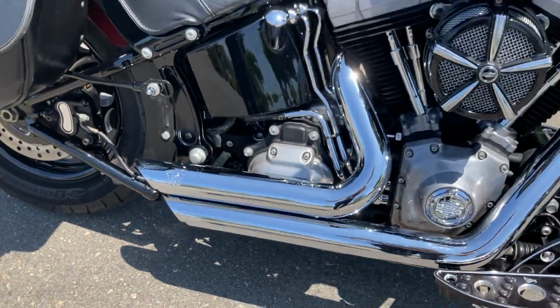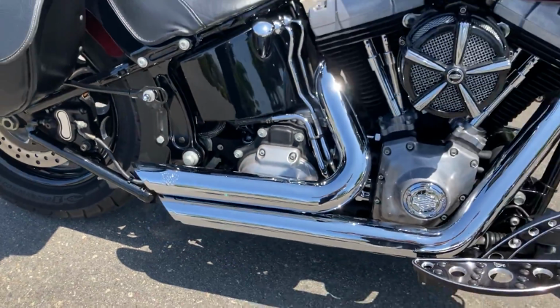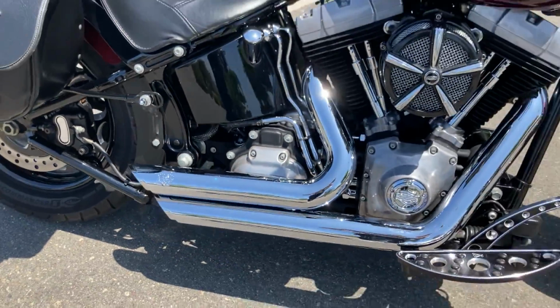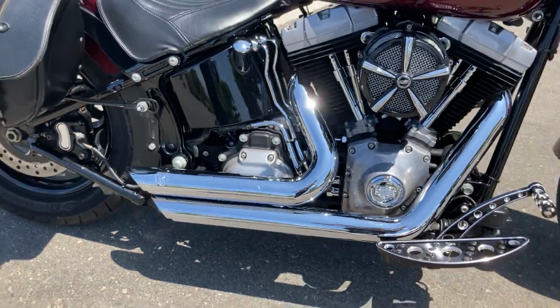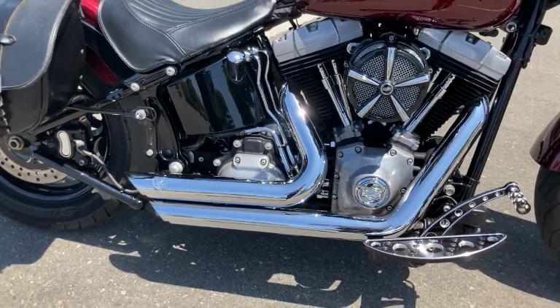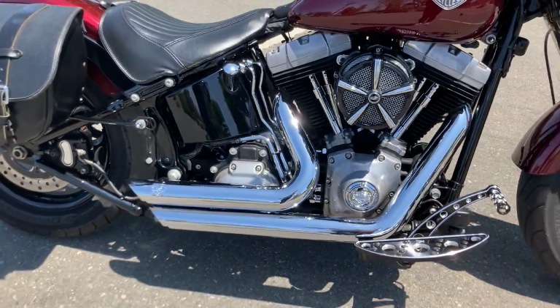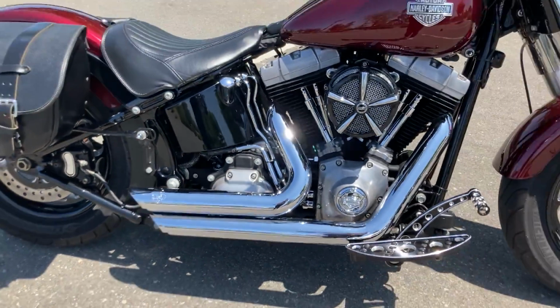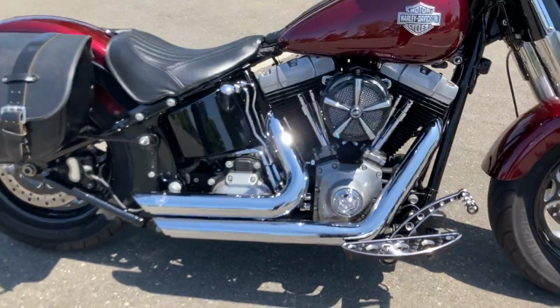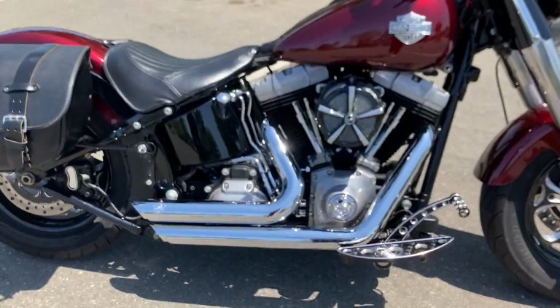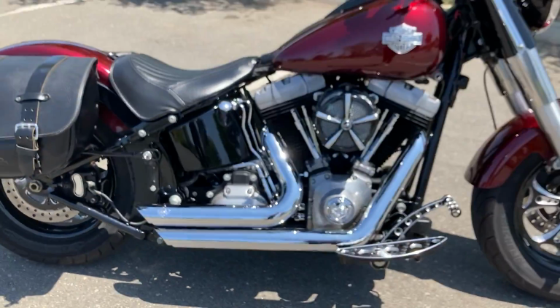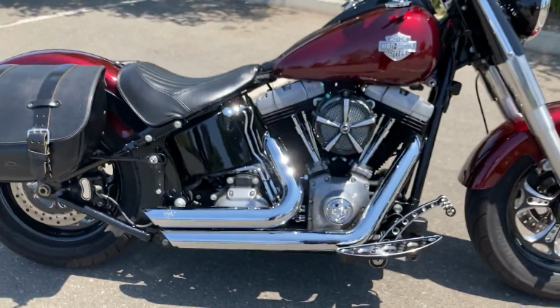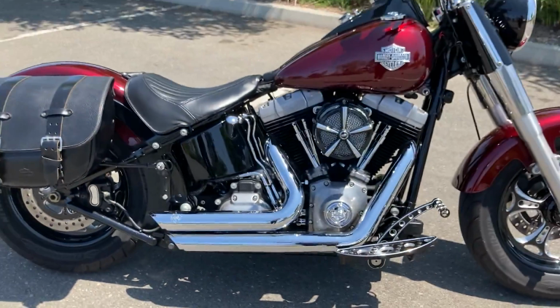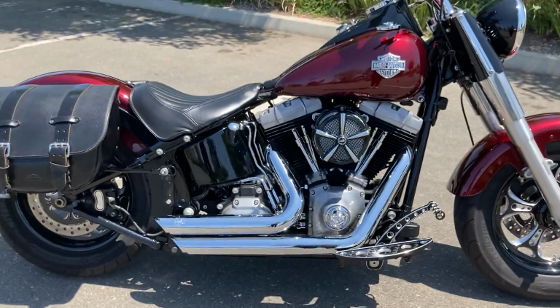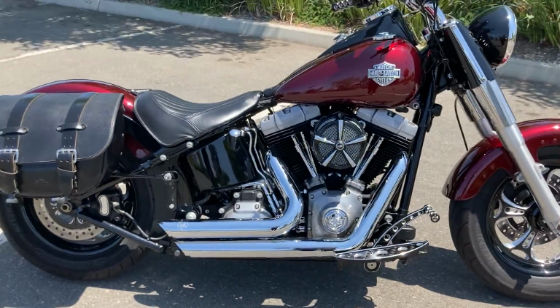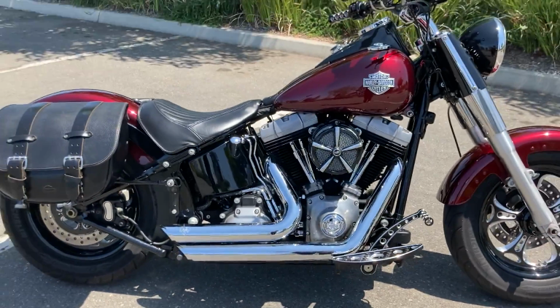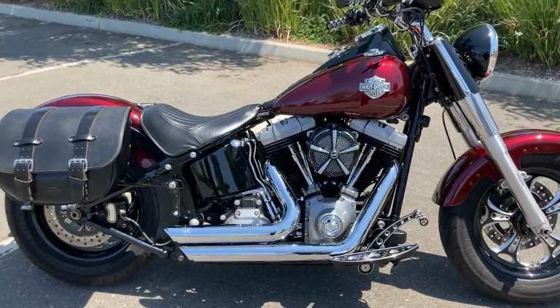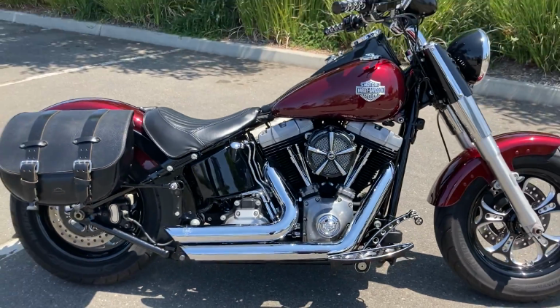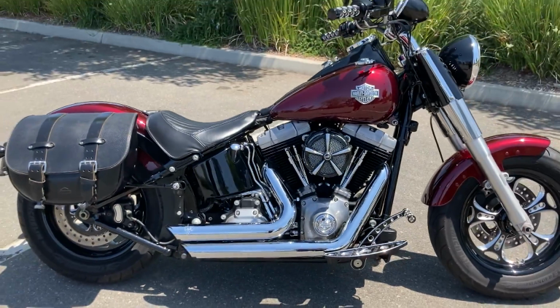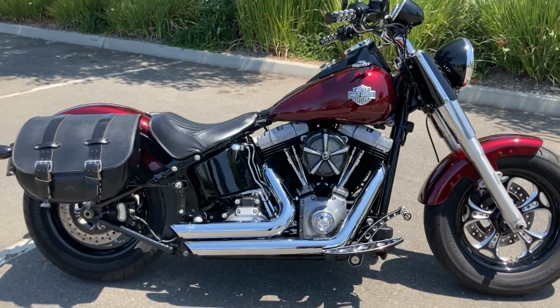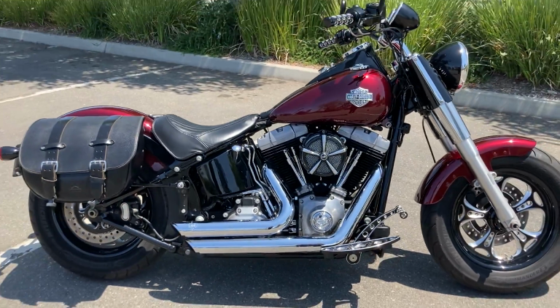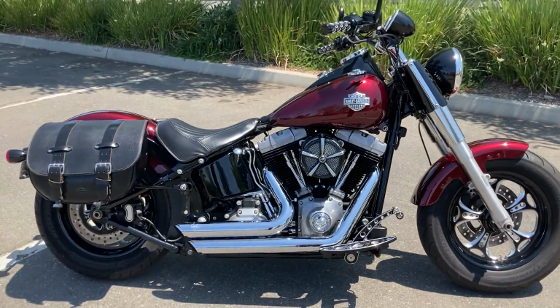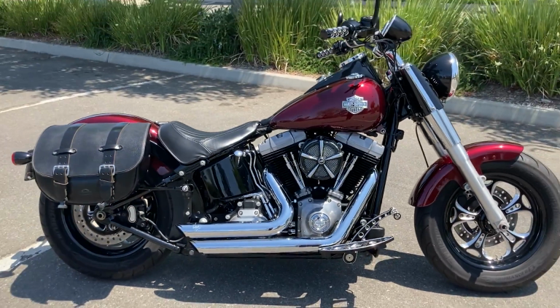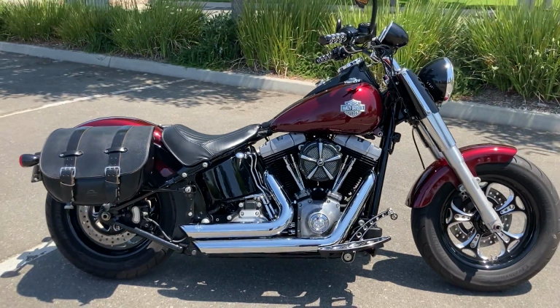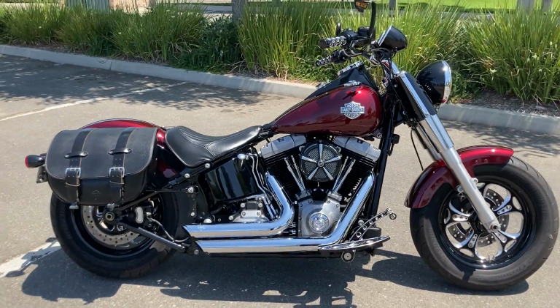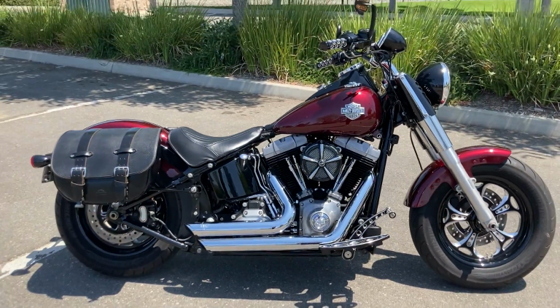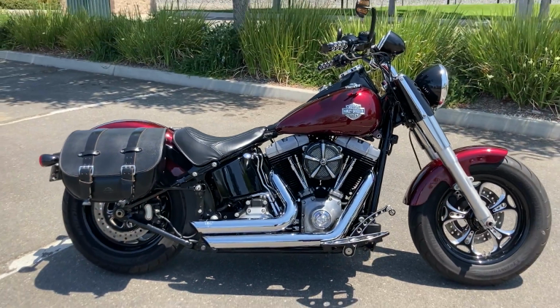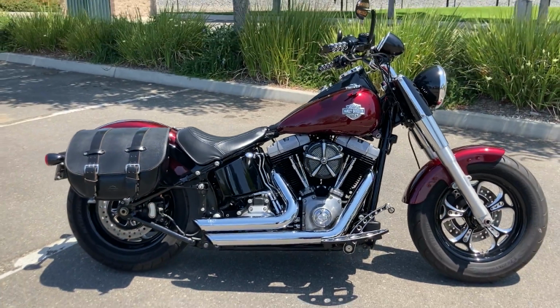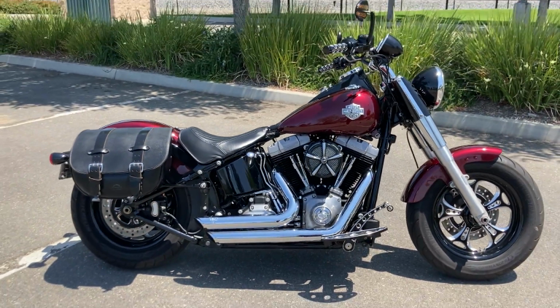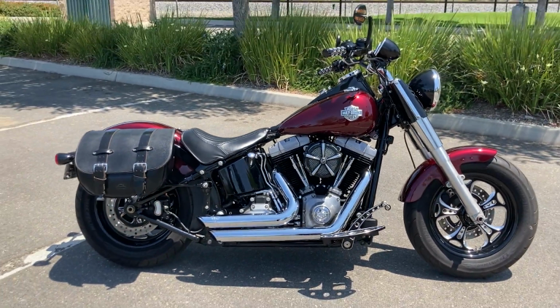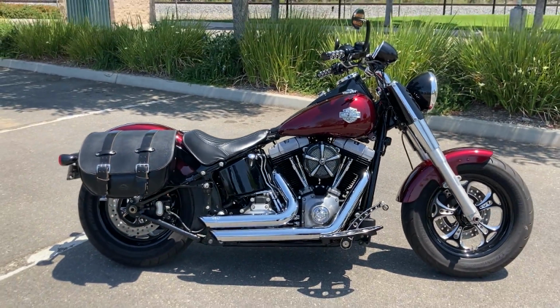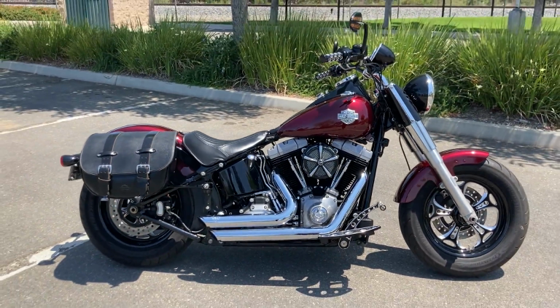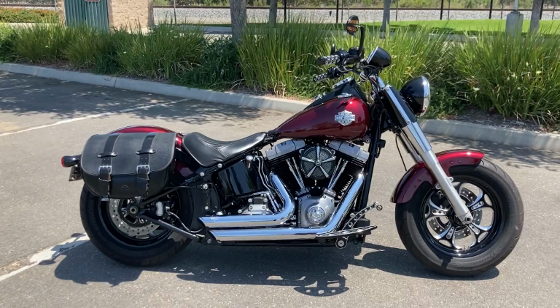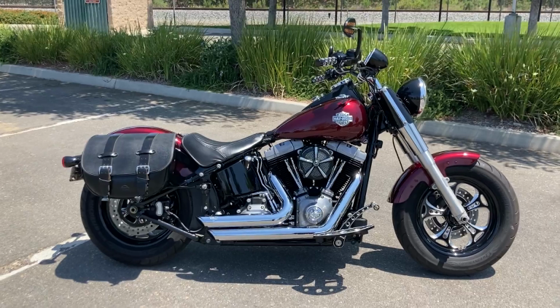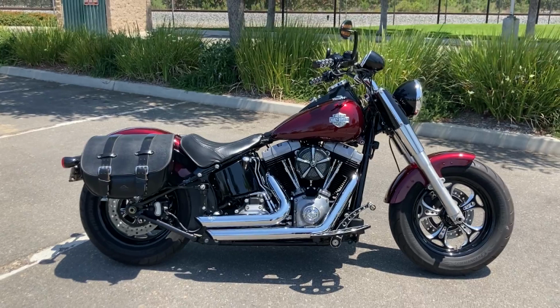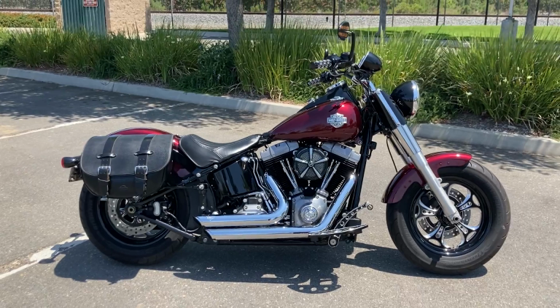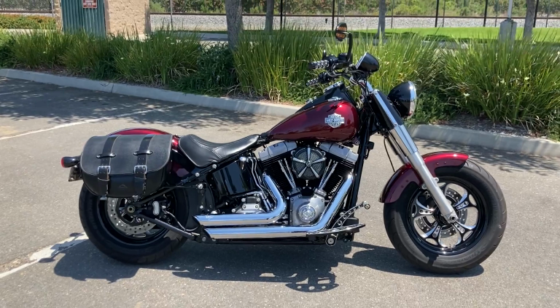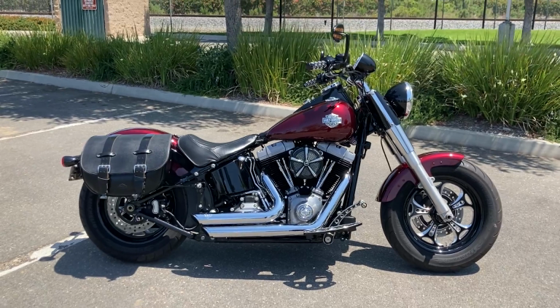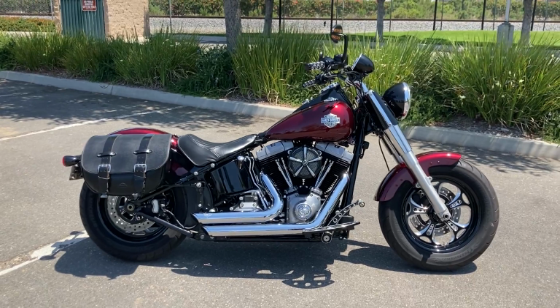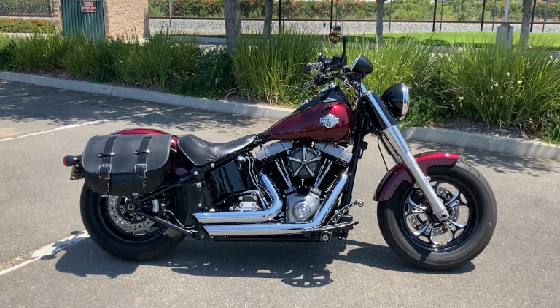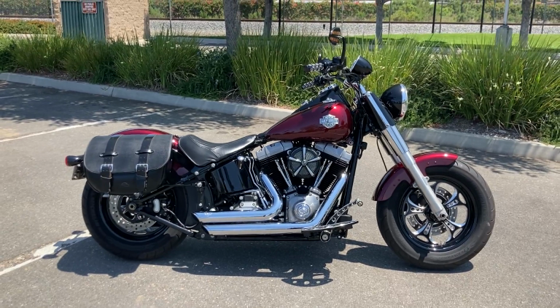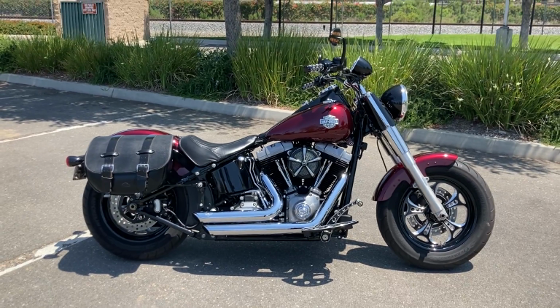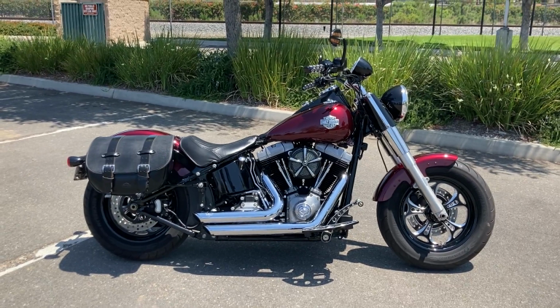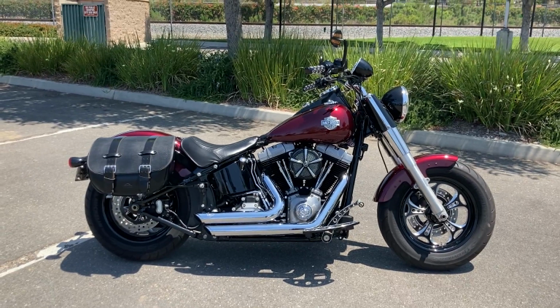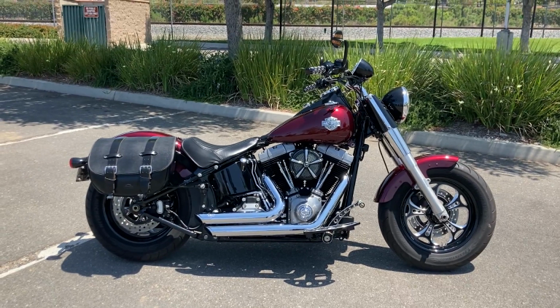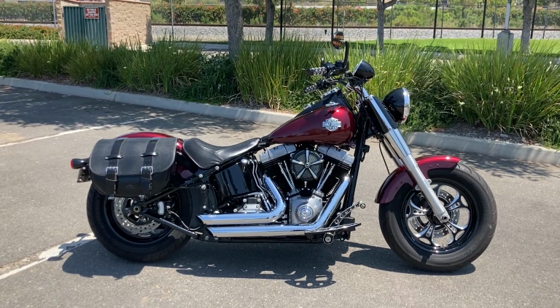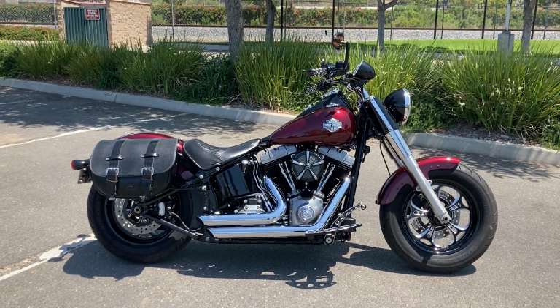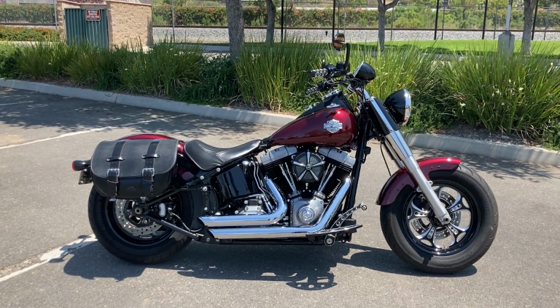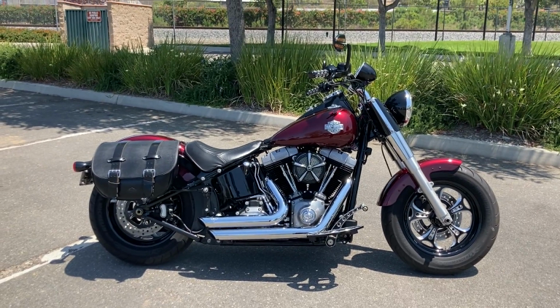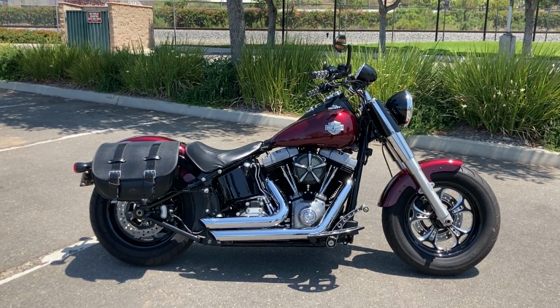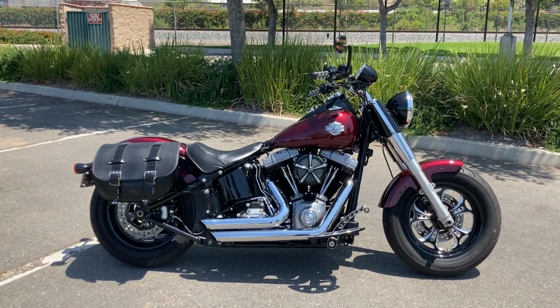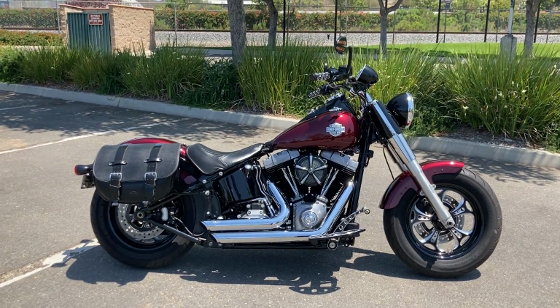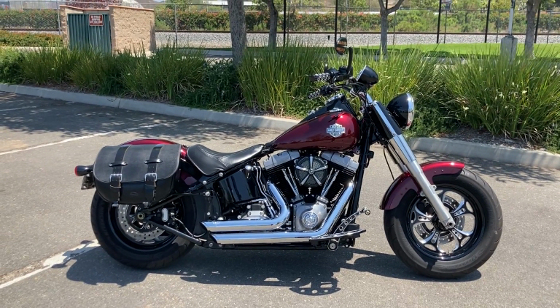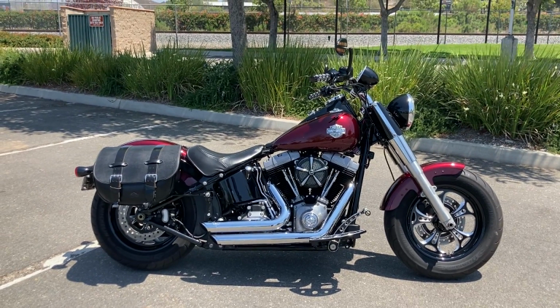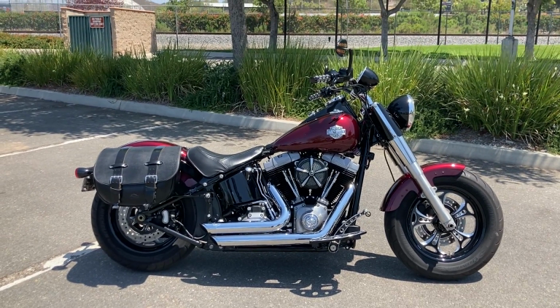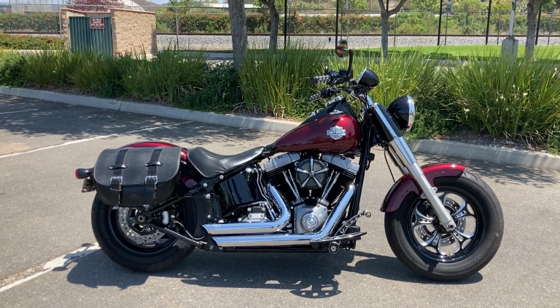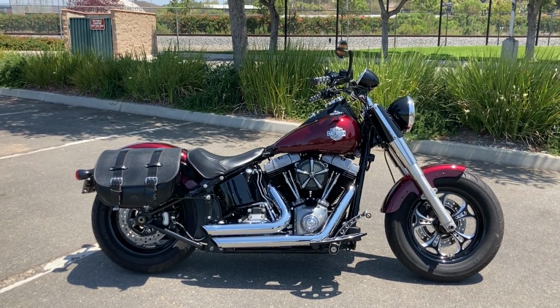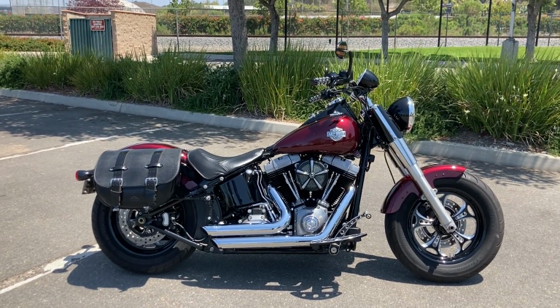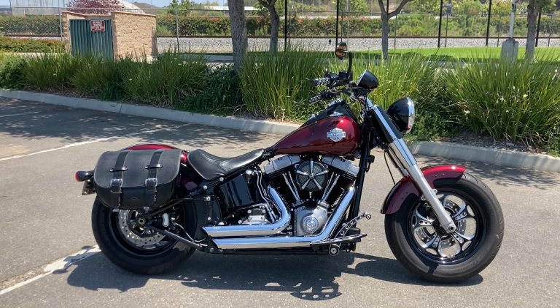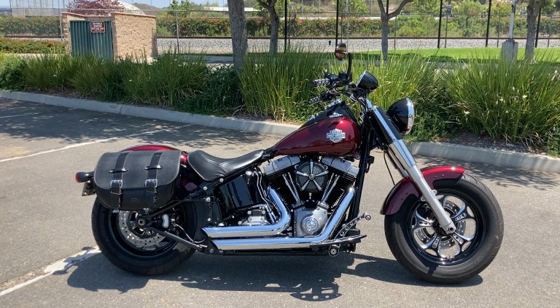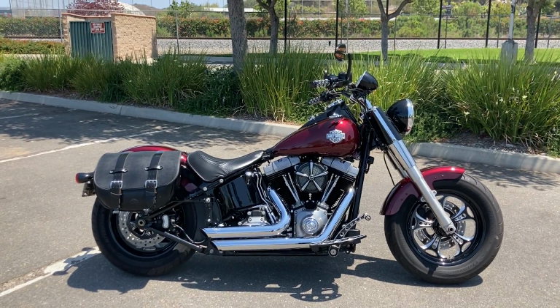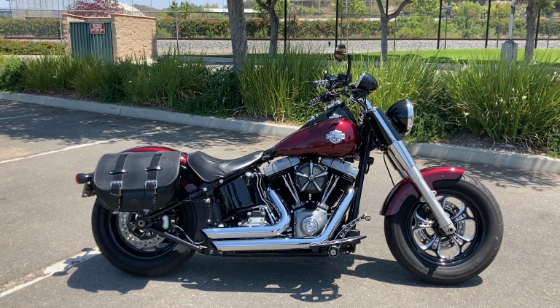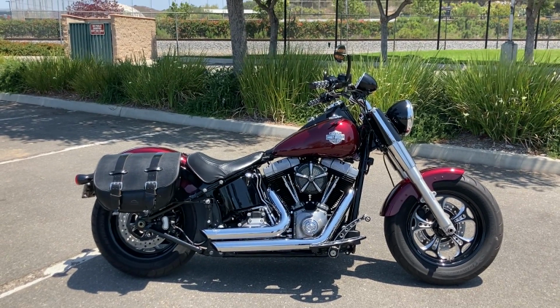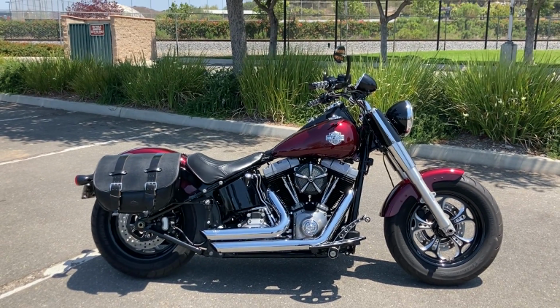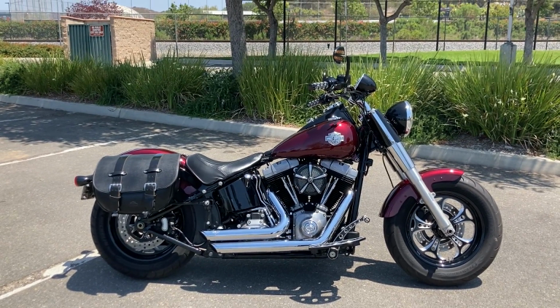Again, we're at North County Indian Motorcycles located in San Marcos, California, and we're open for test rides six days a week.